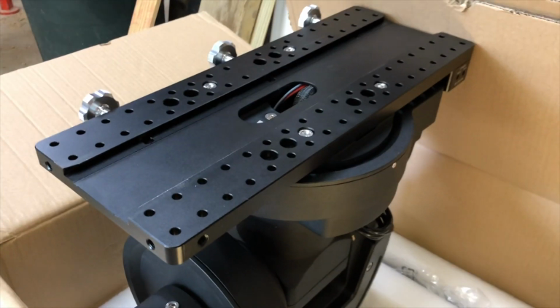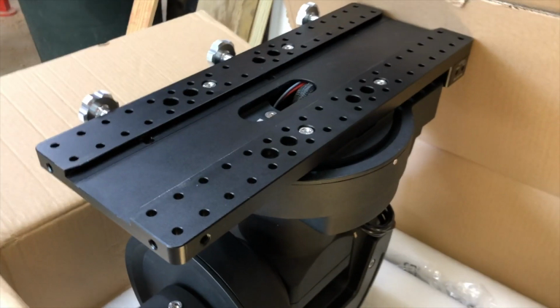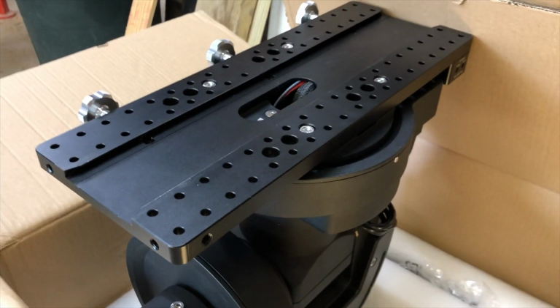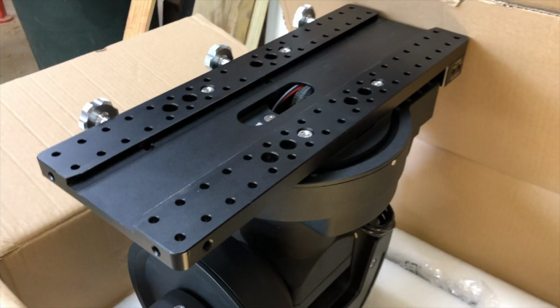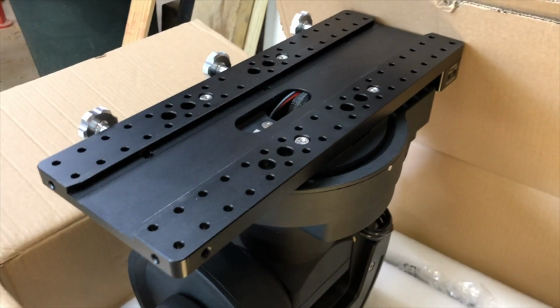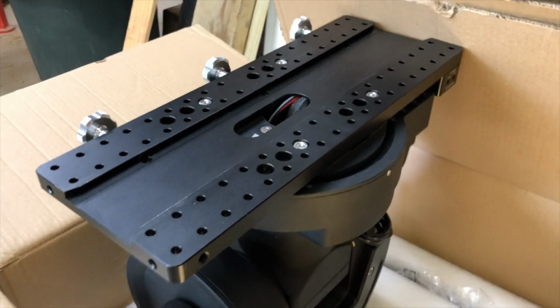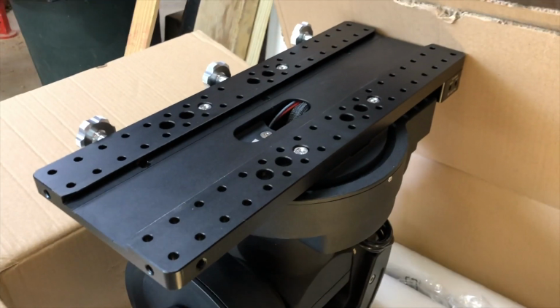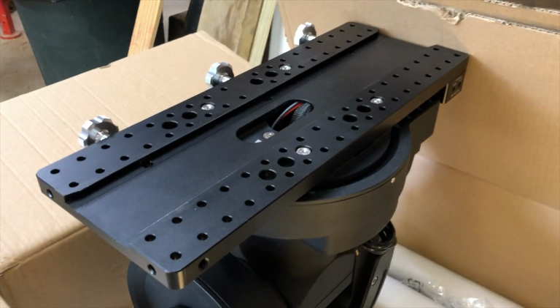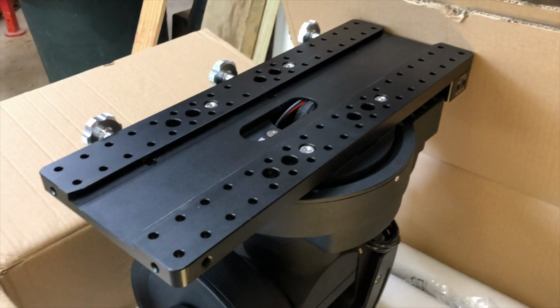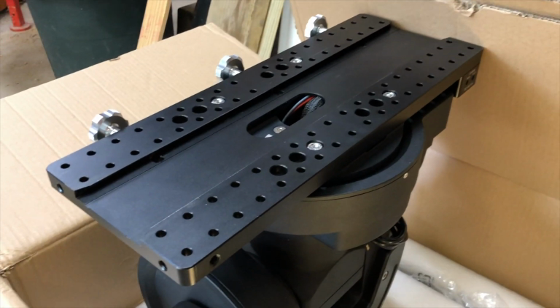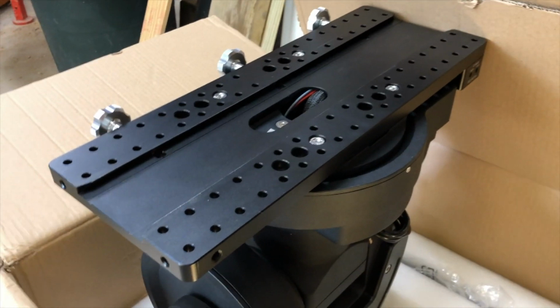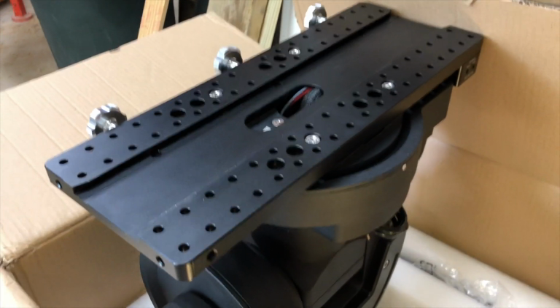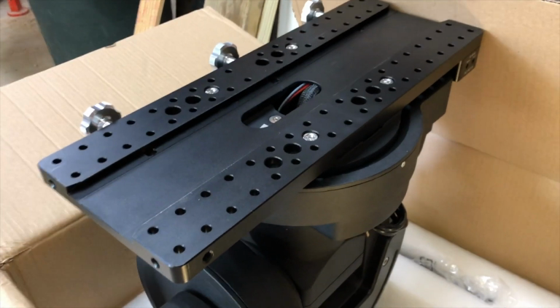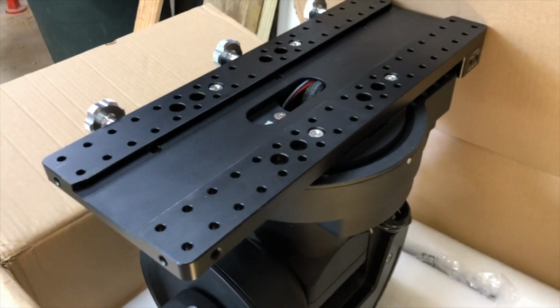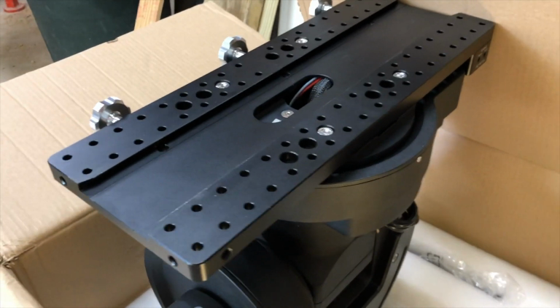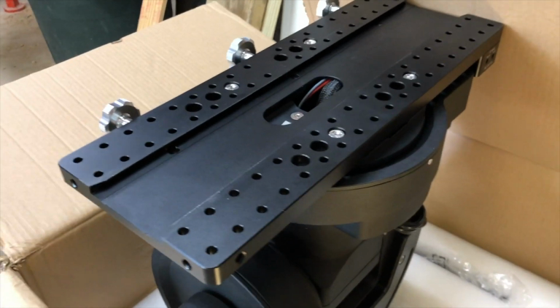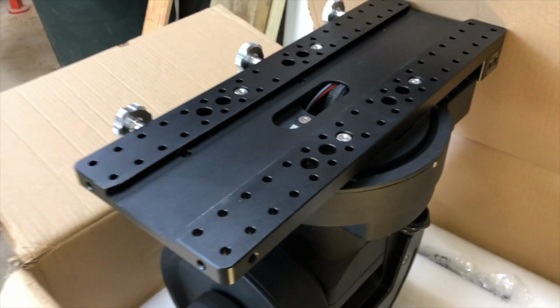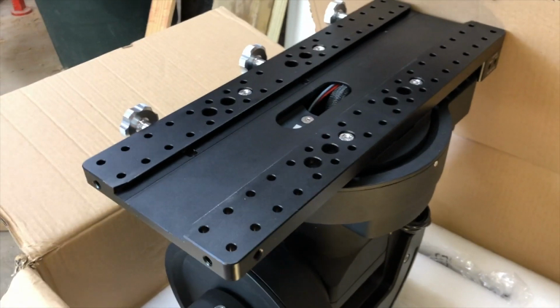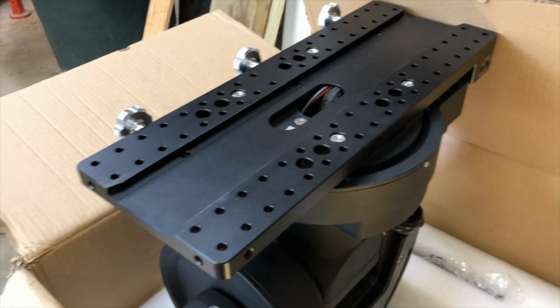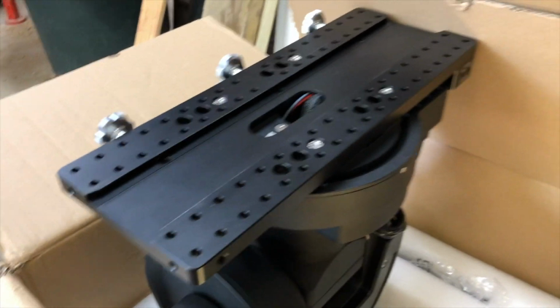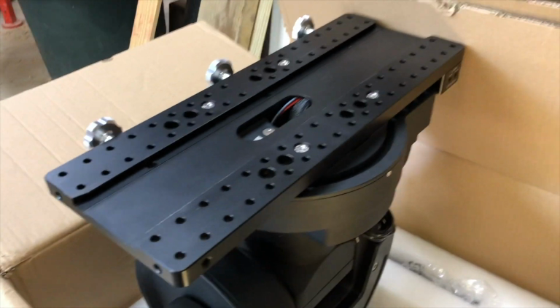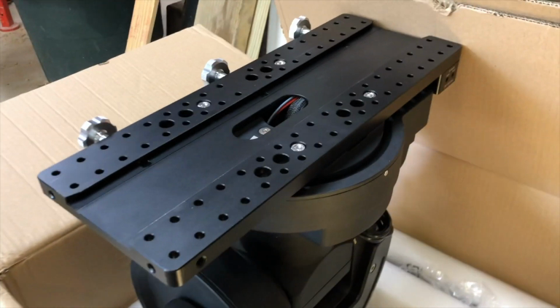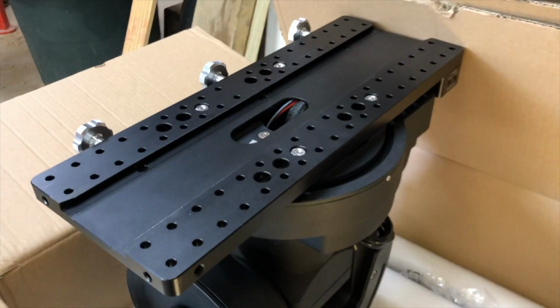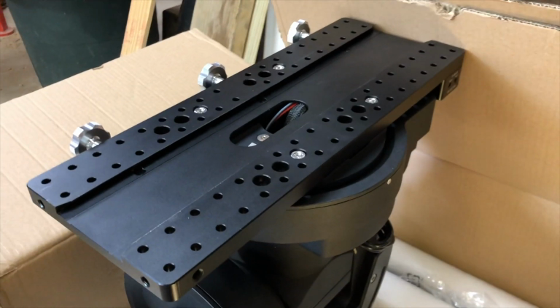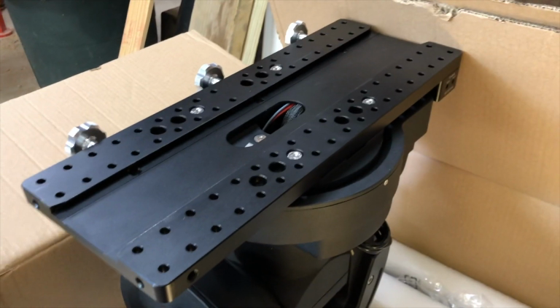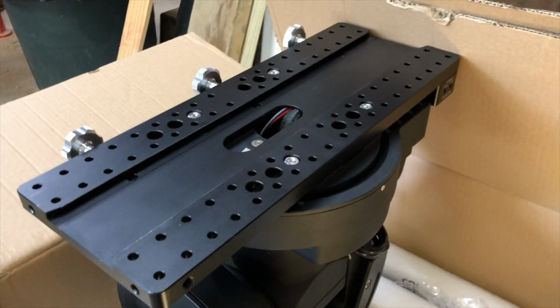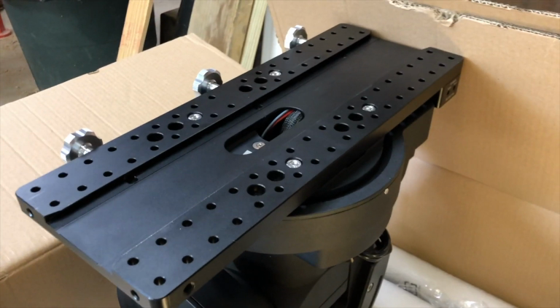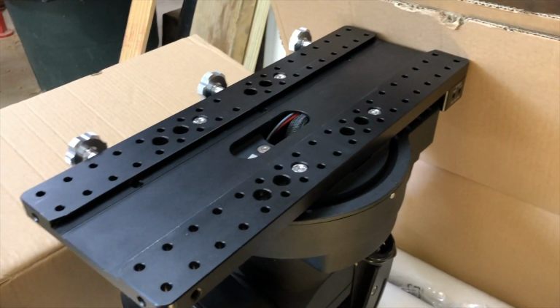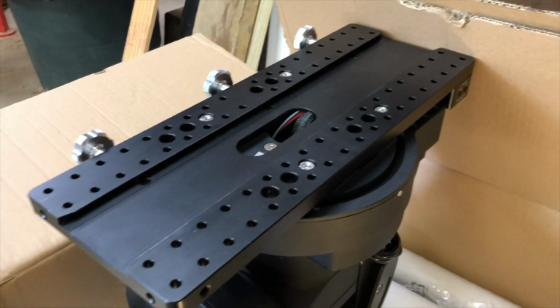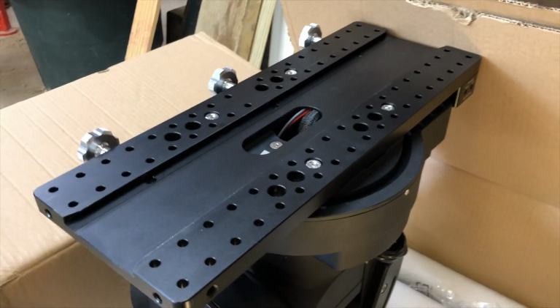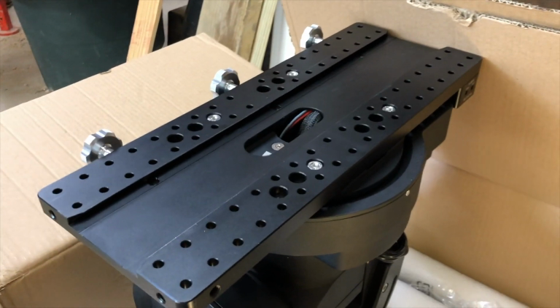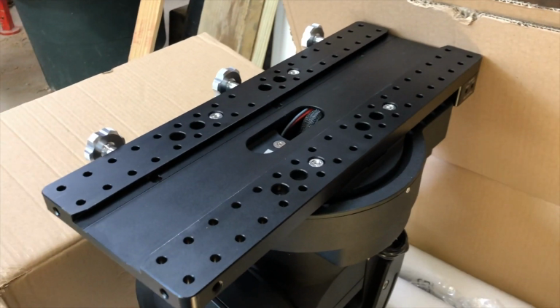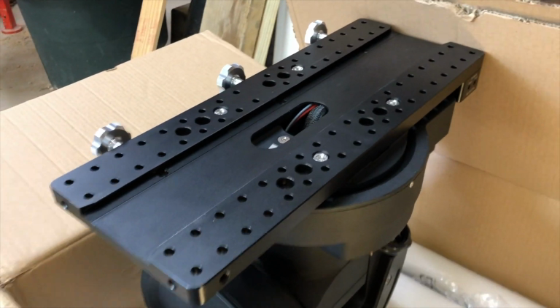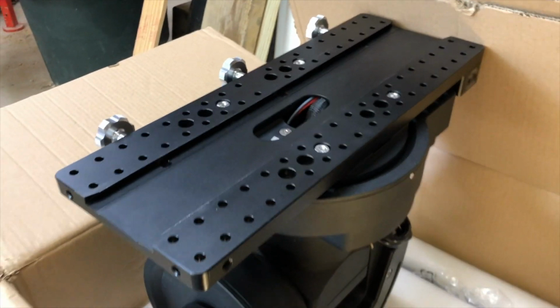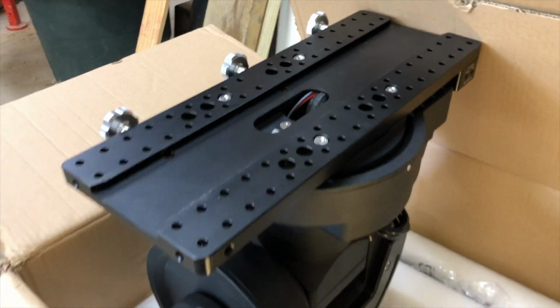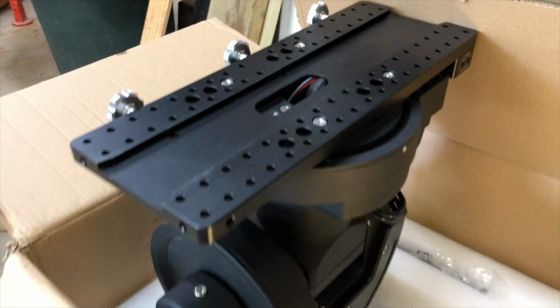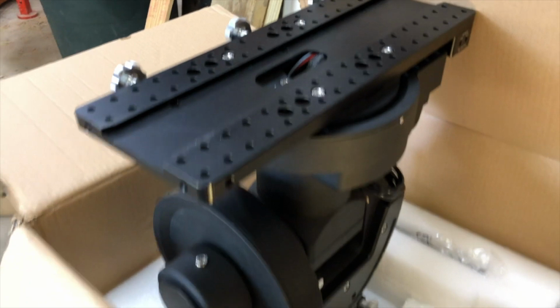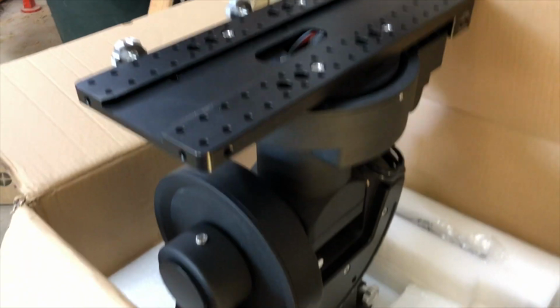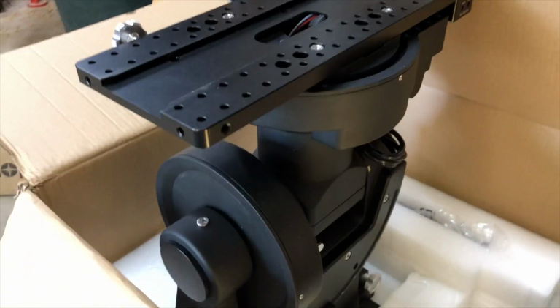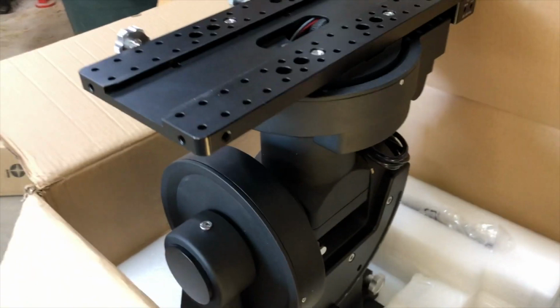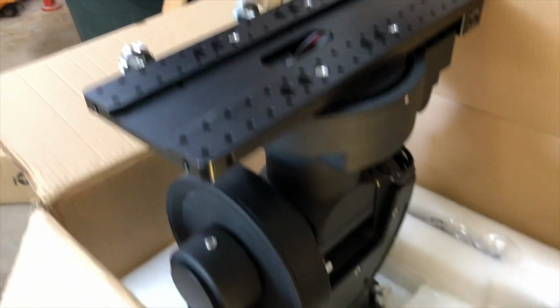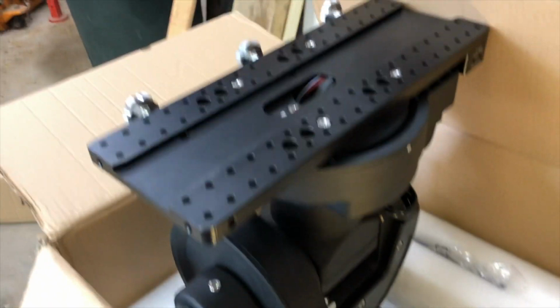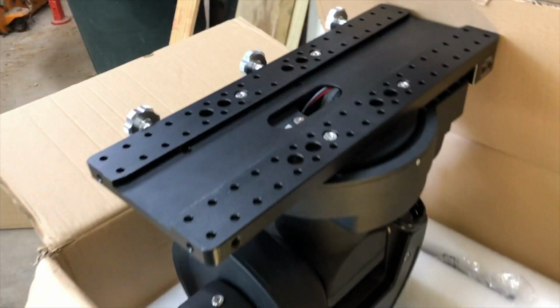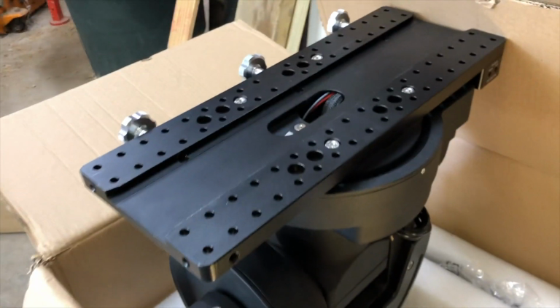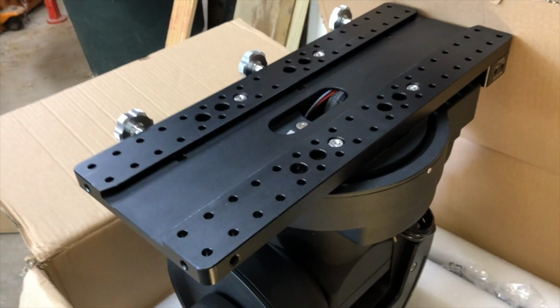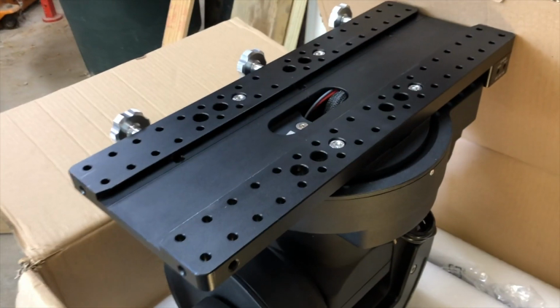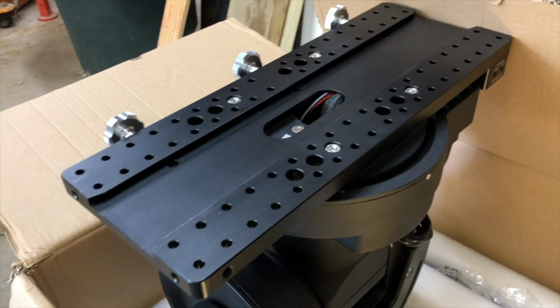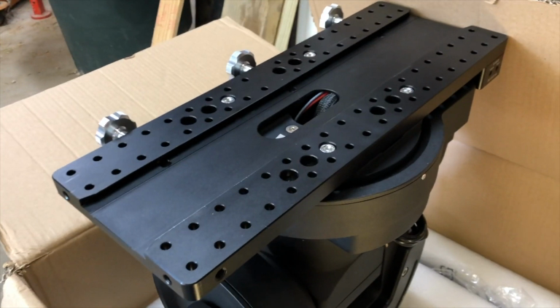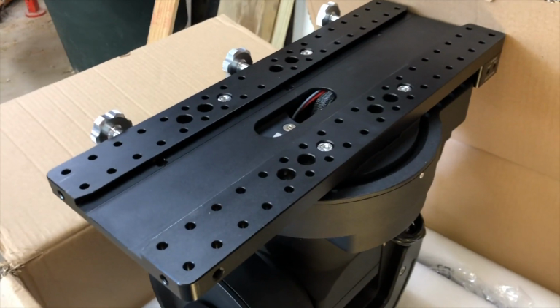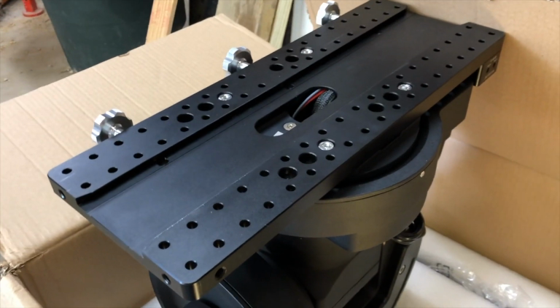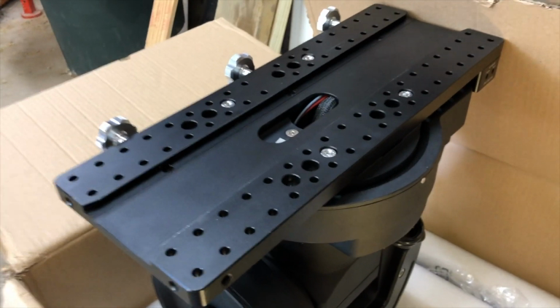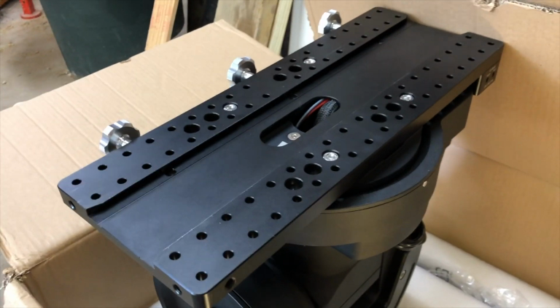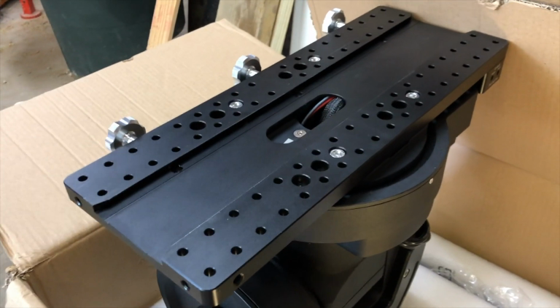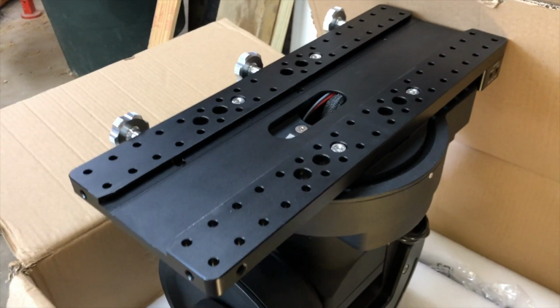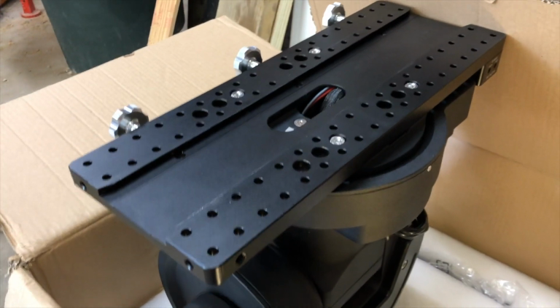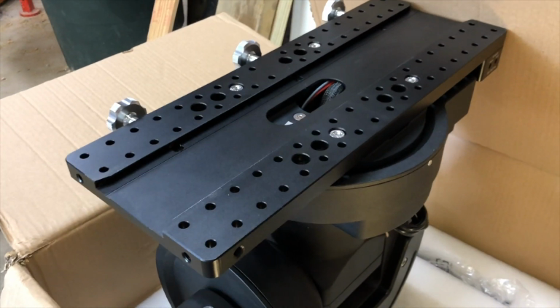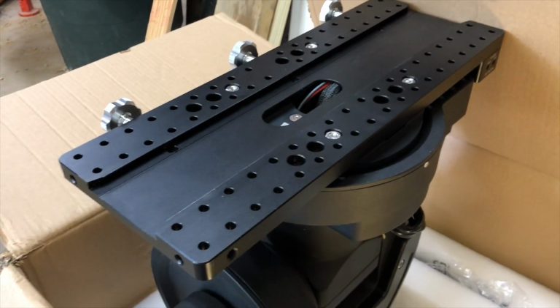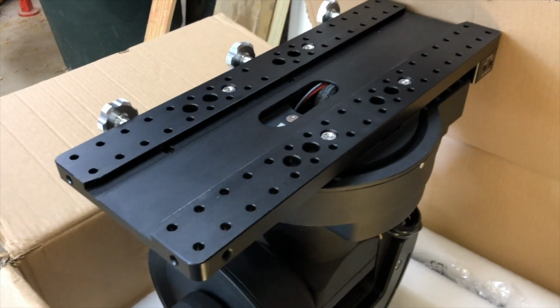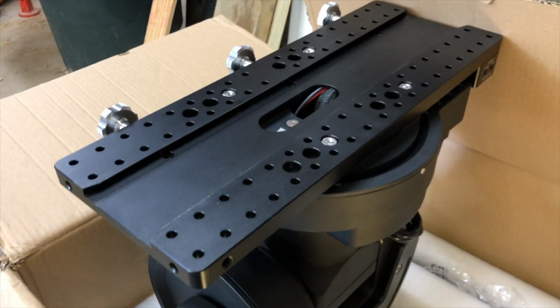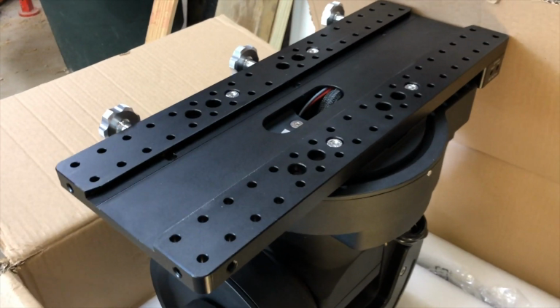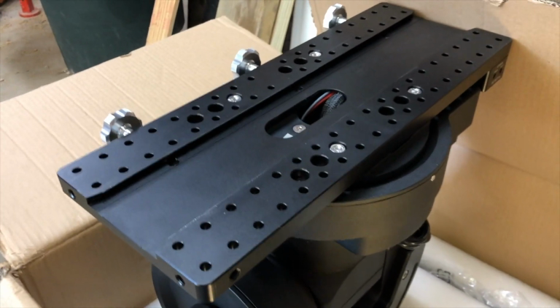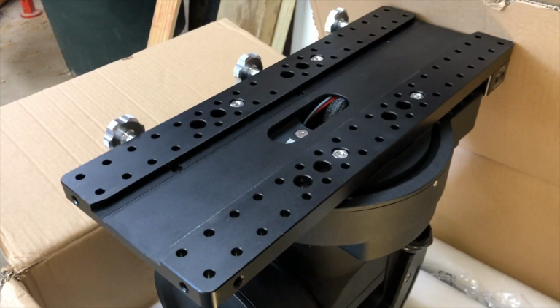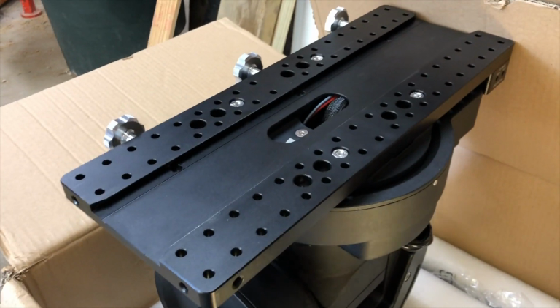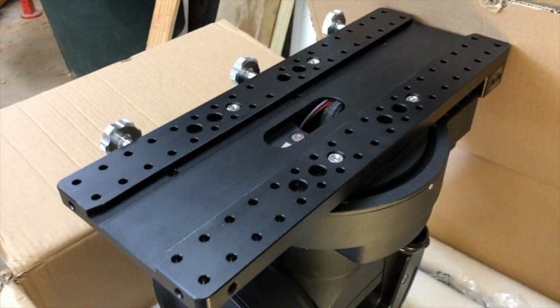Hi Kevin, Dan Kukta here. I just wanted to show you my brand new $4,000 mount that I can't use.